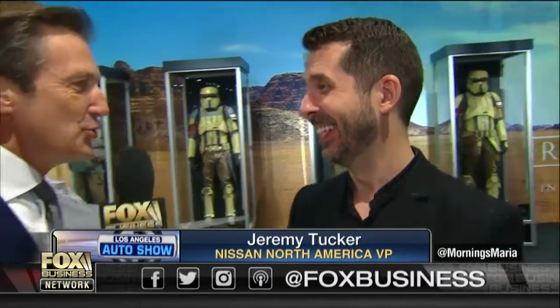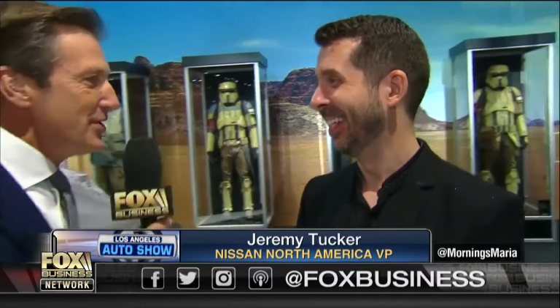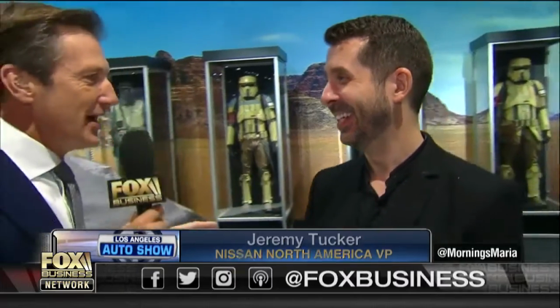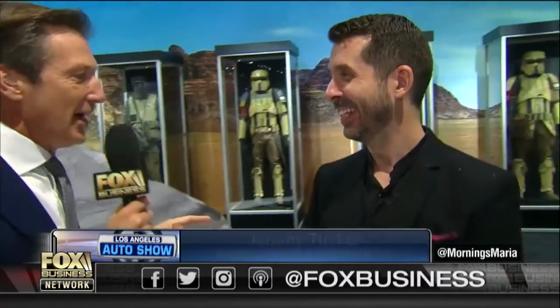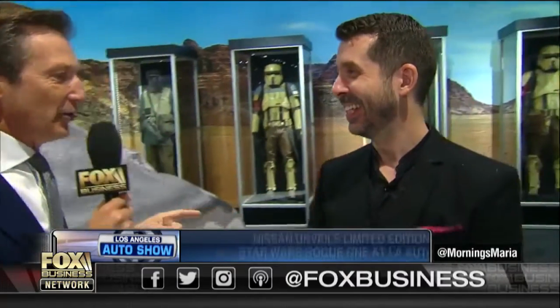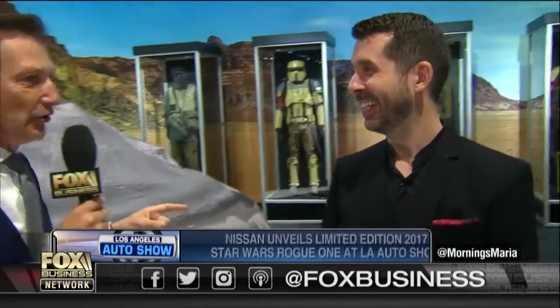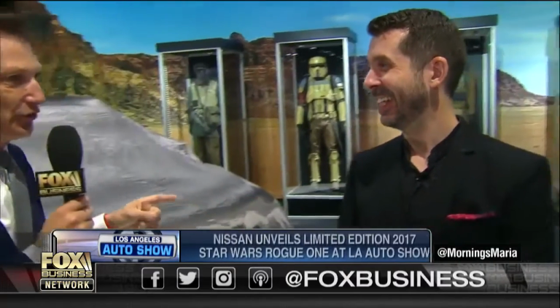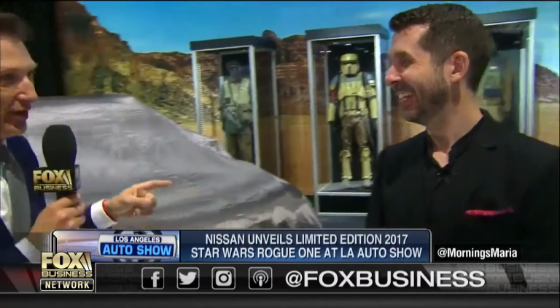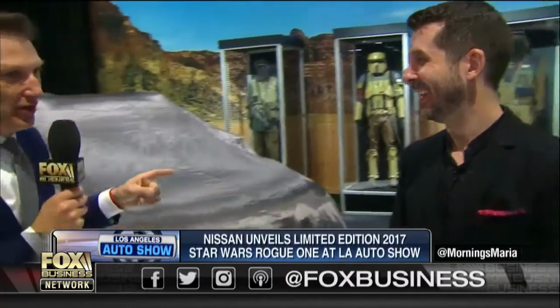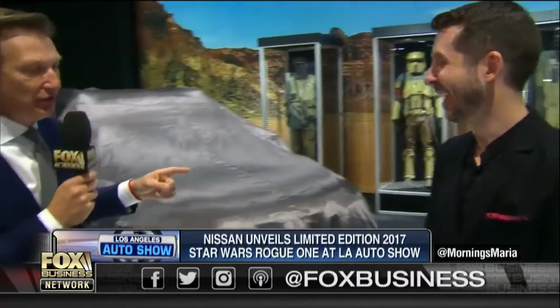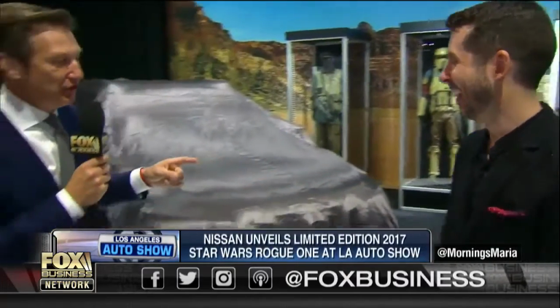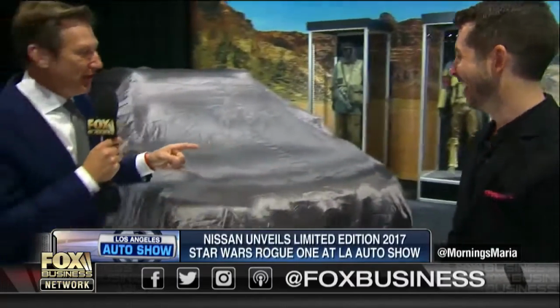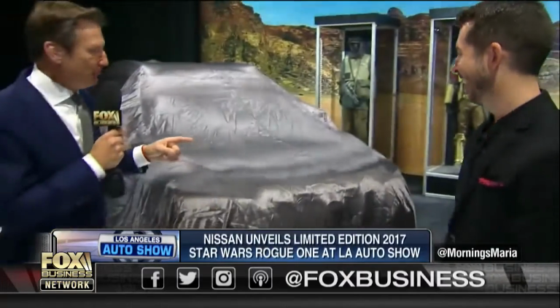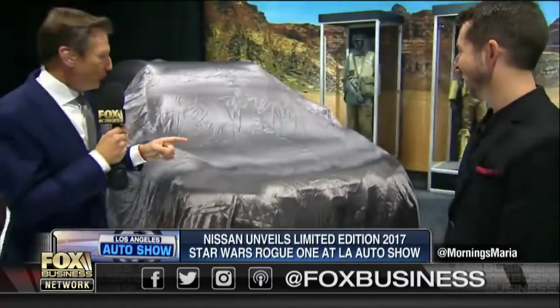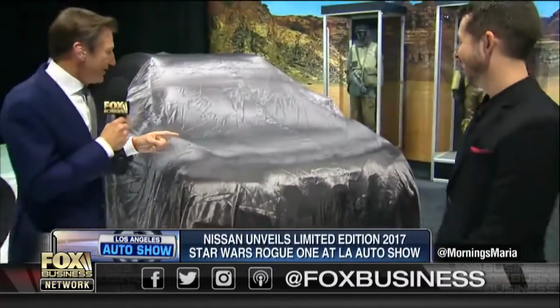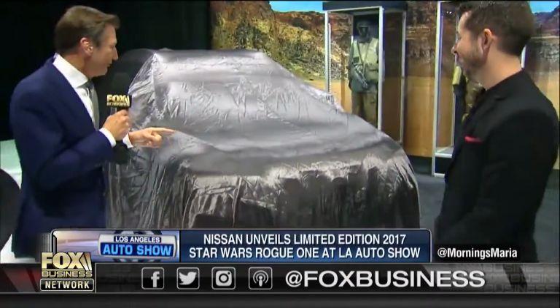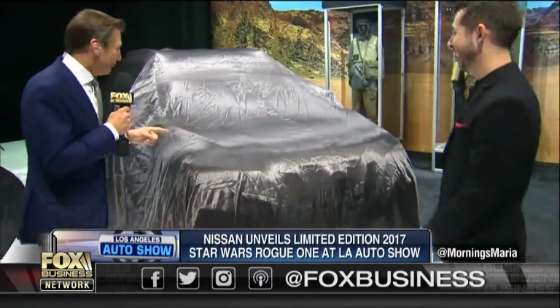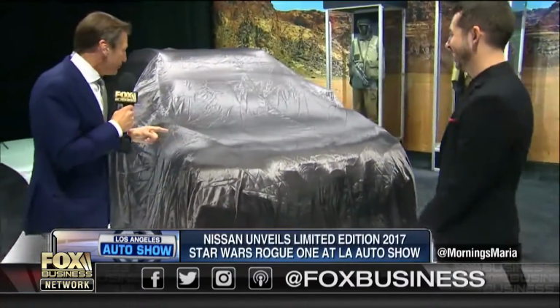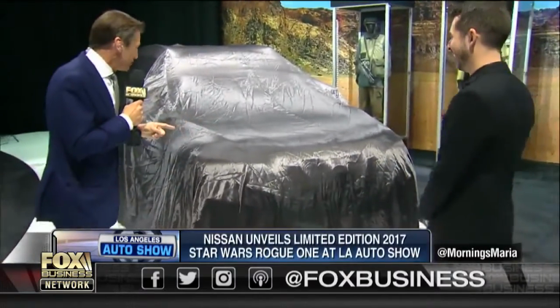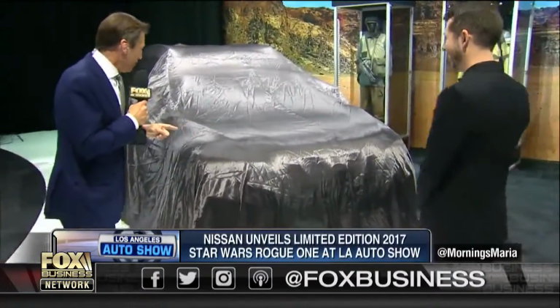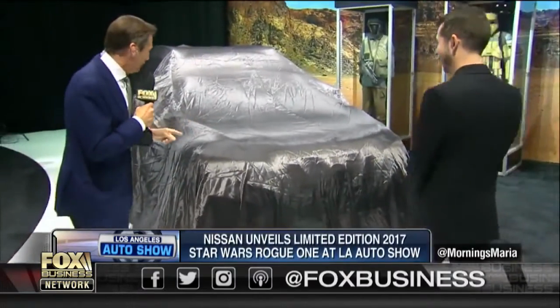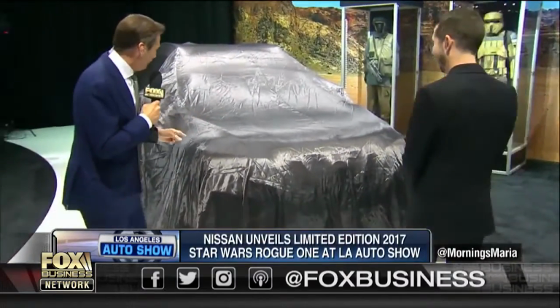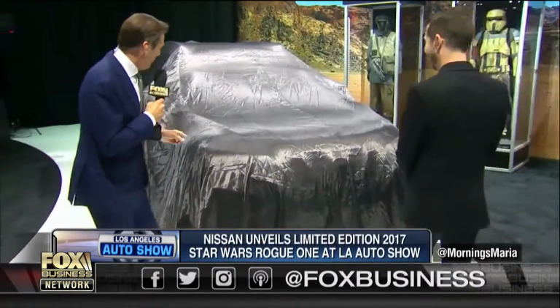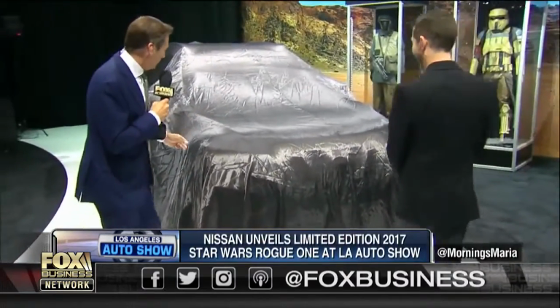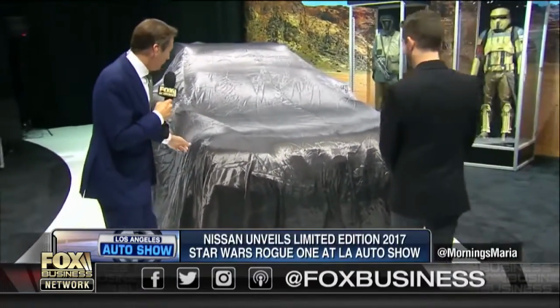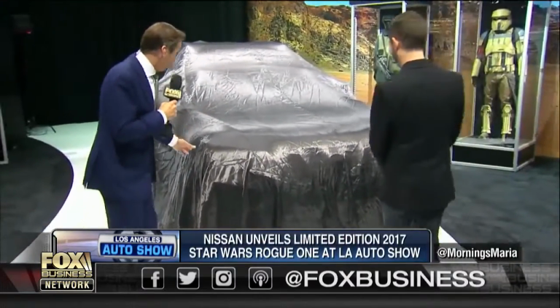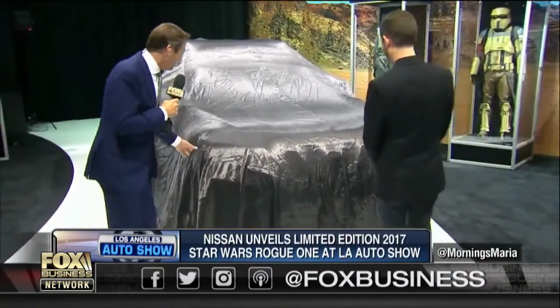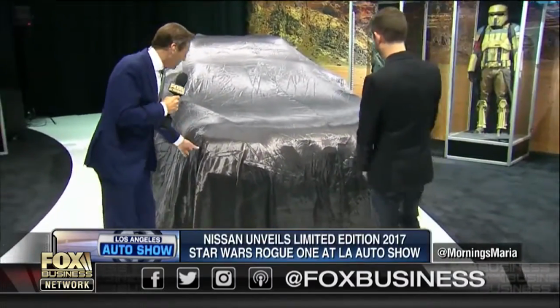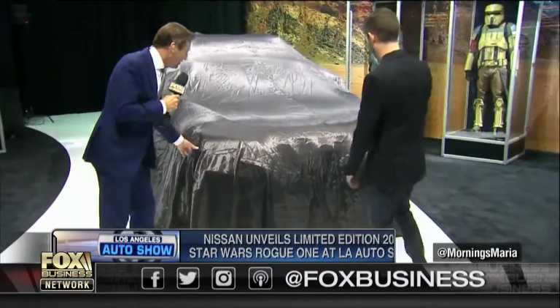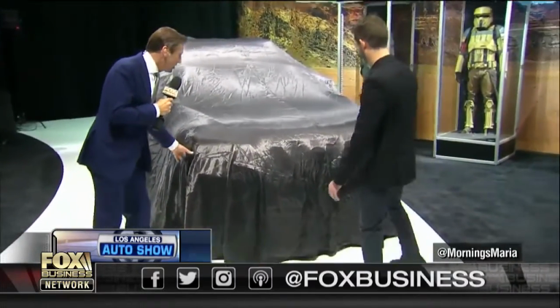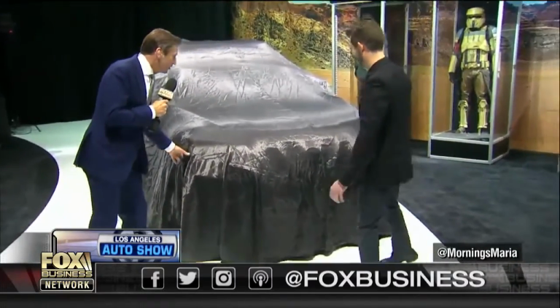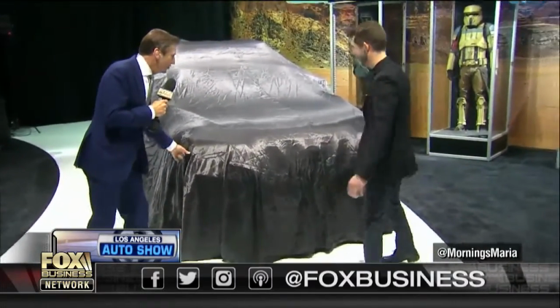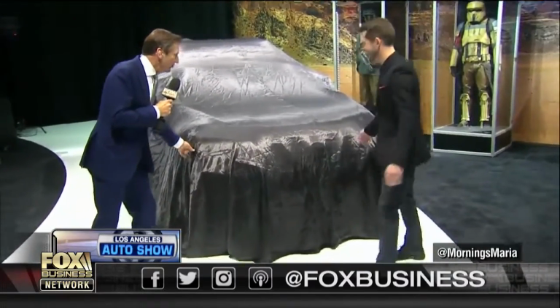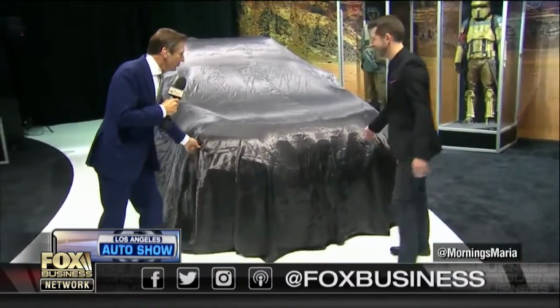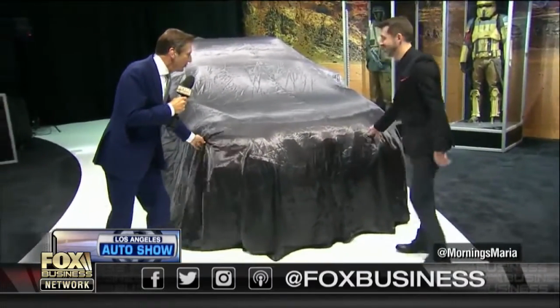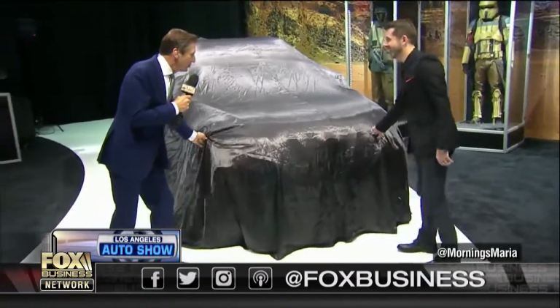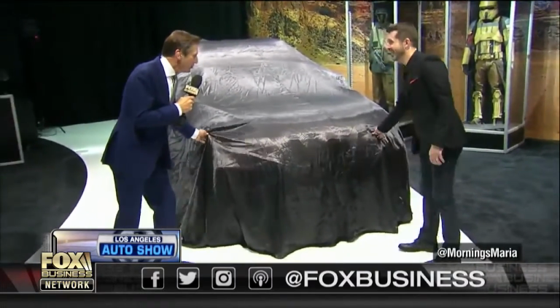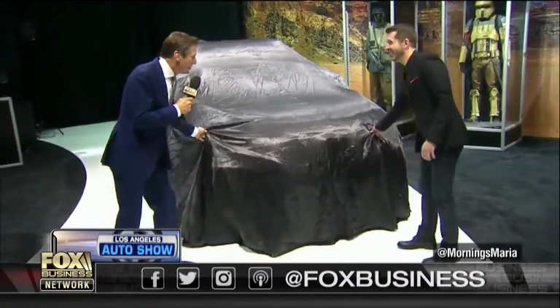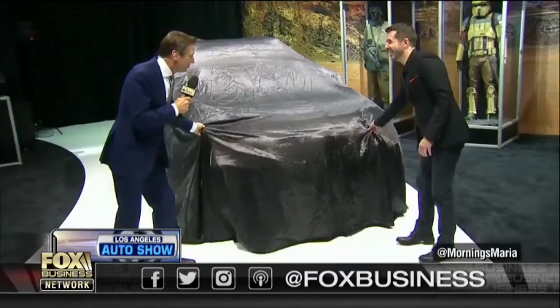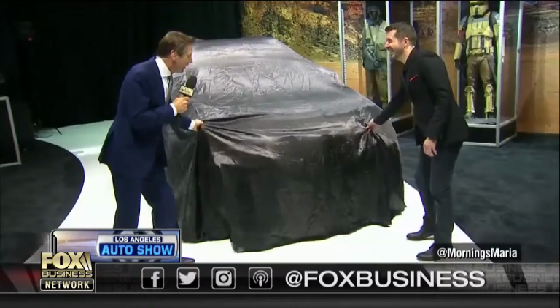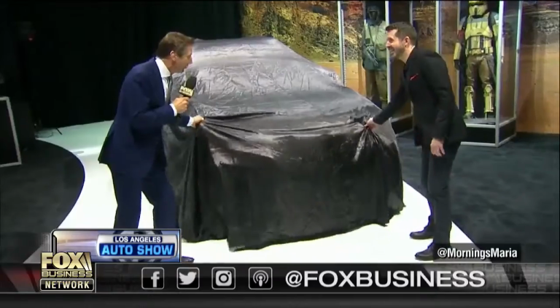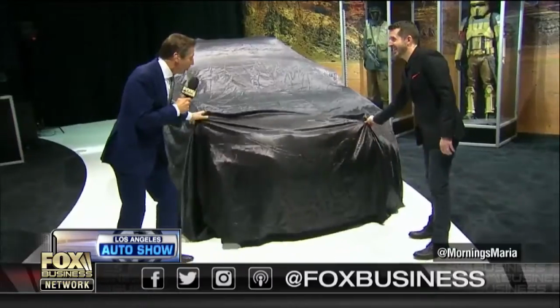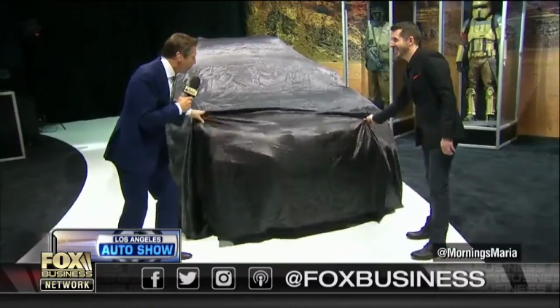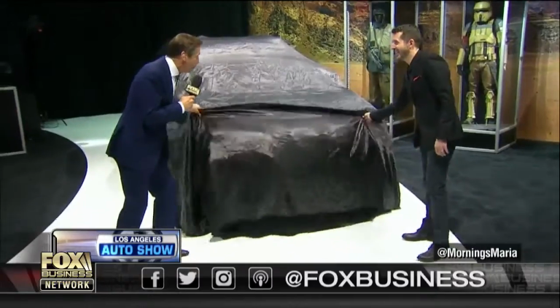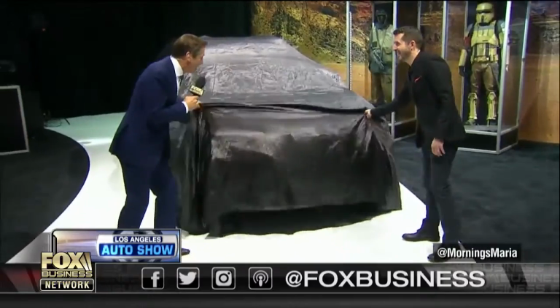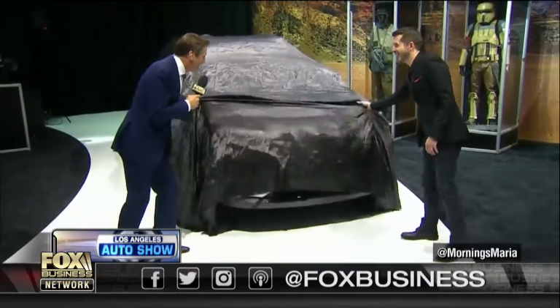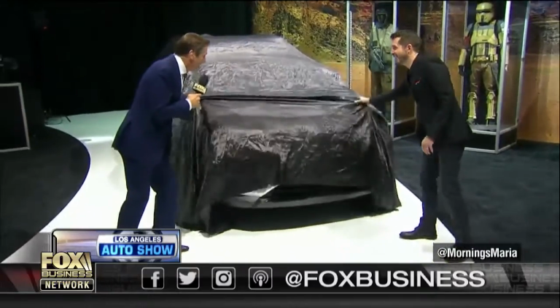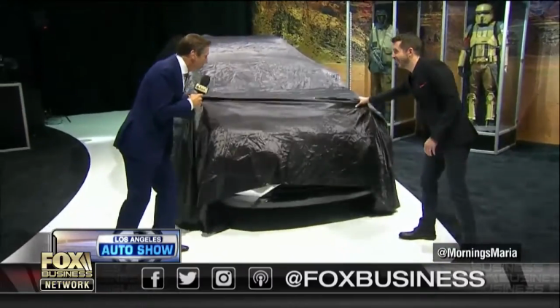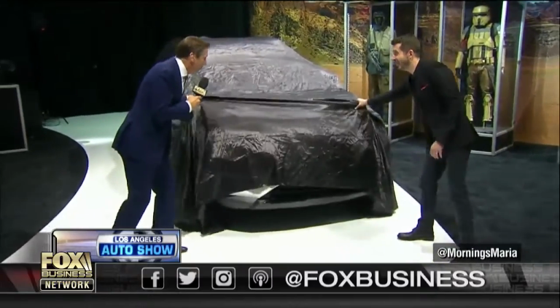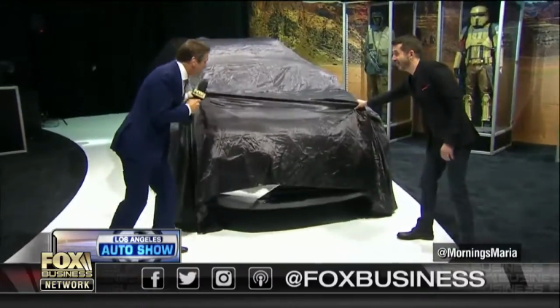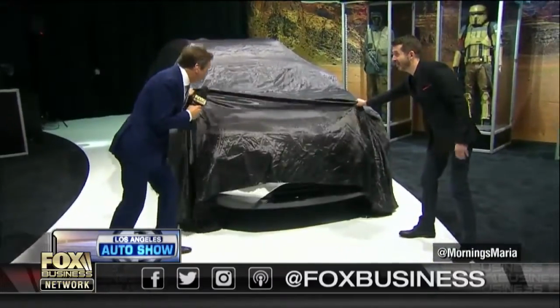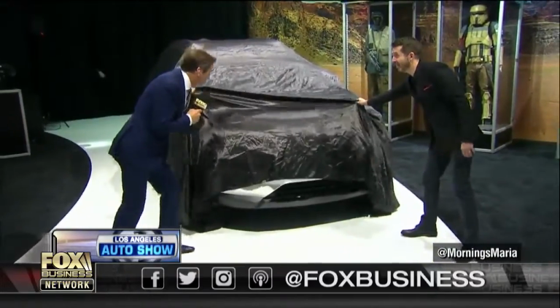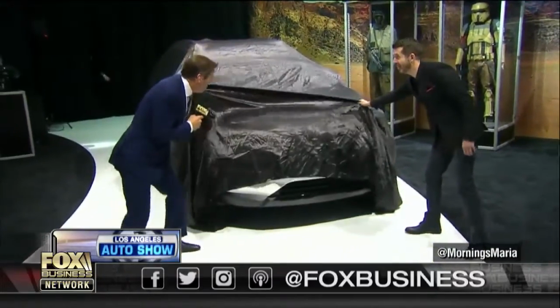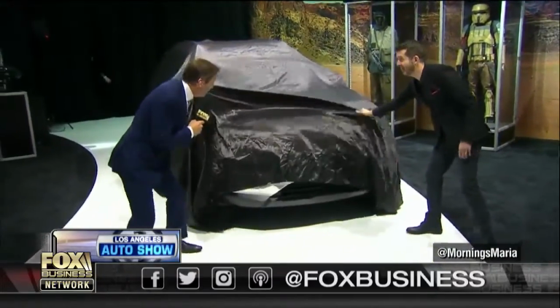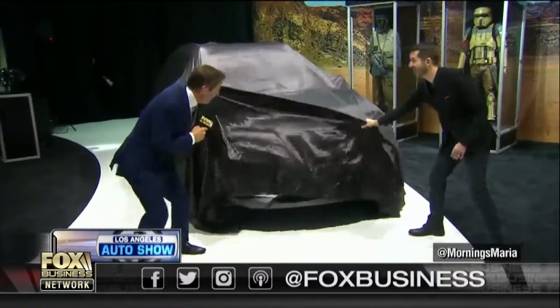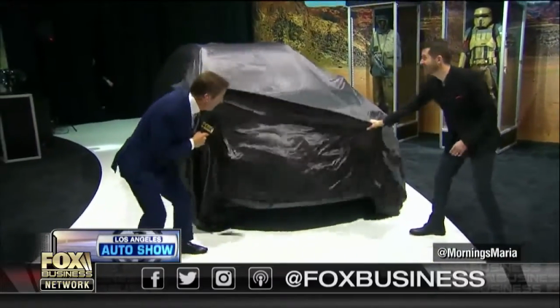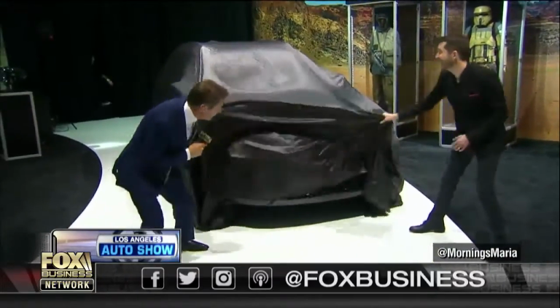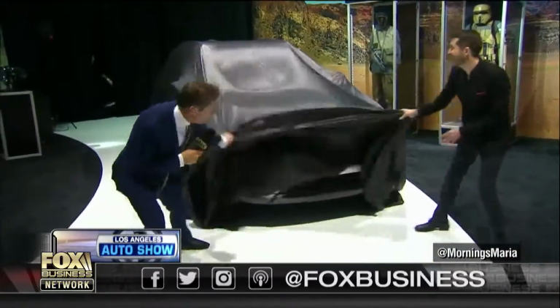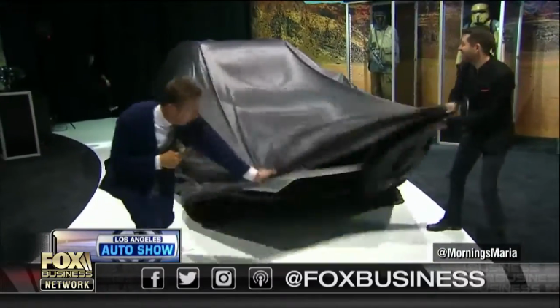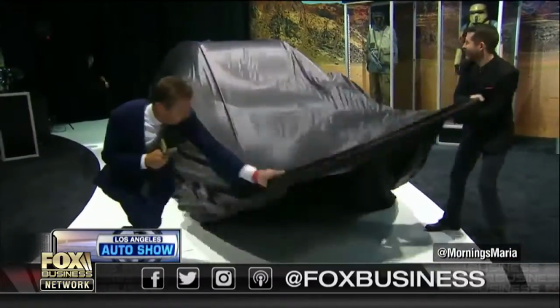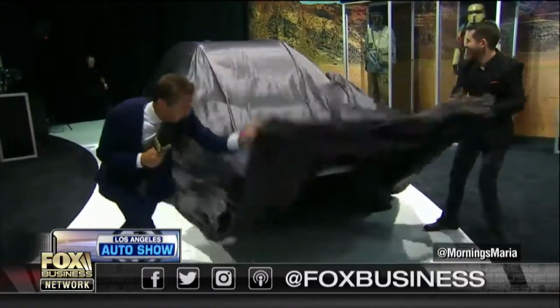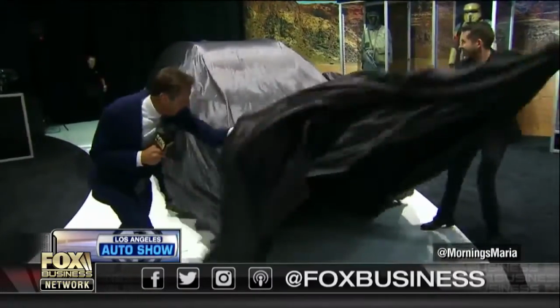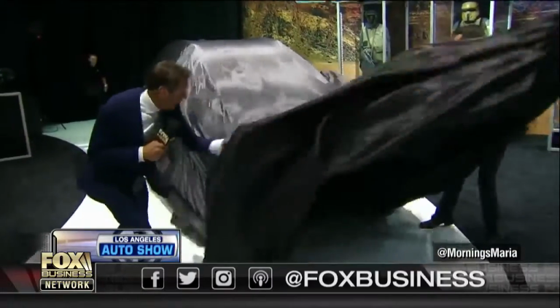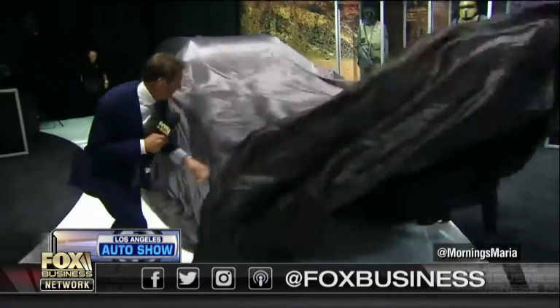Let's do the honors. So this is it, Maria. First on Fox, as we said here, this is the new Nissan Rogue. This is their best-selling —